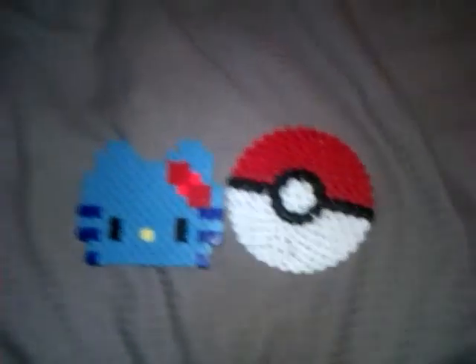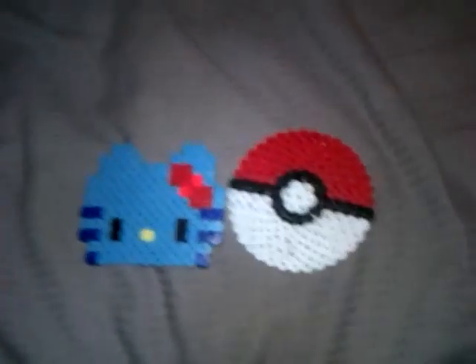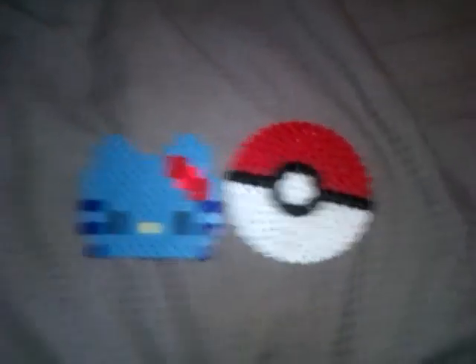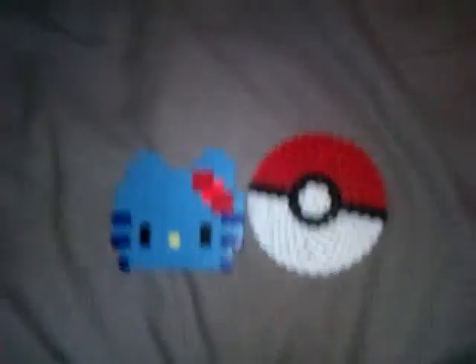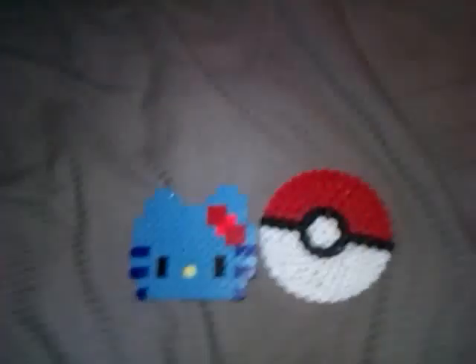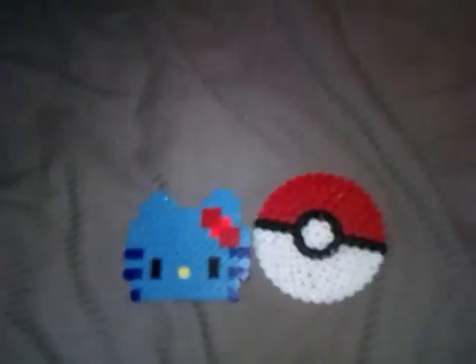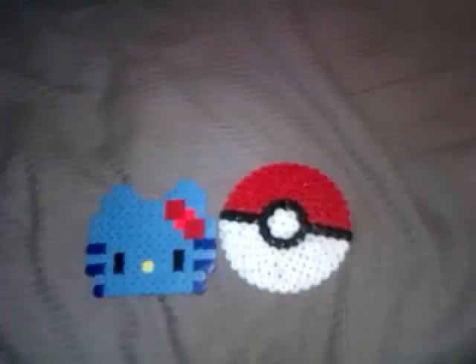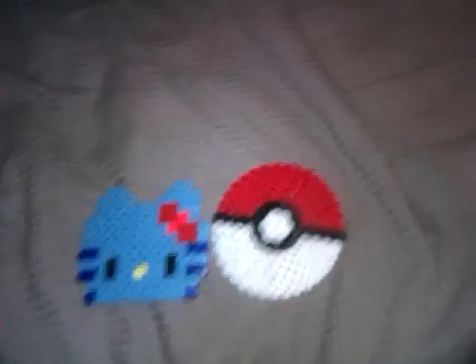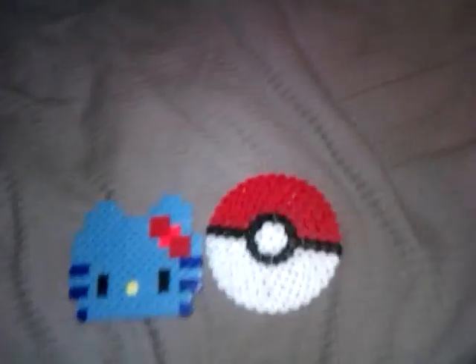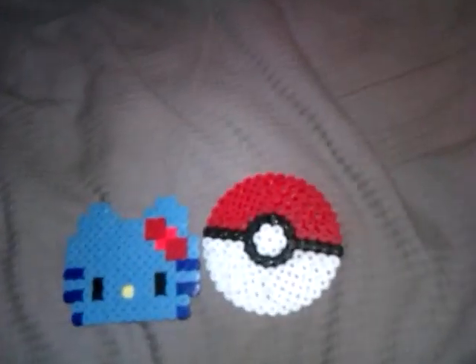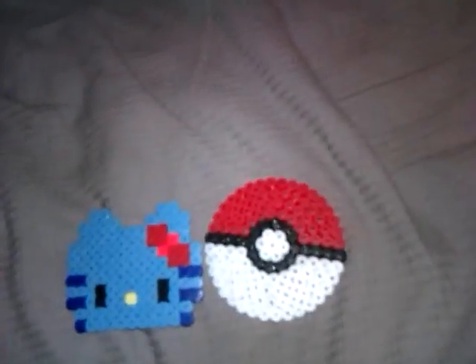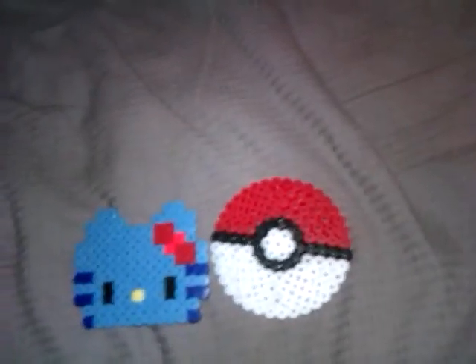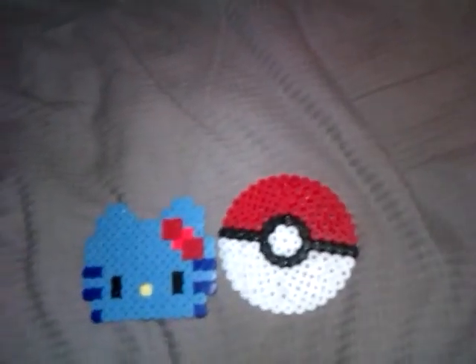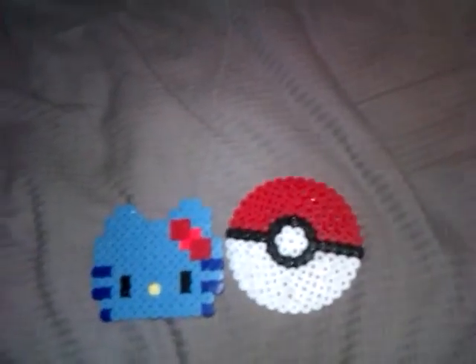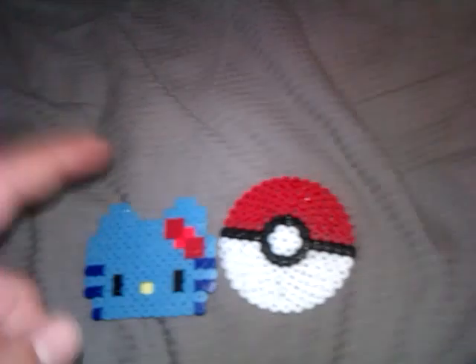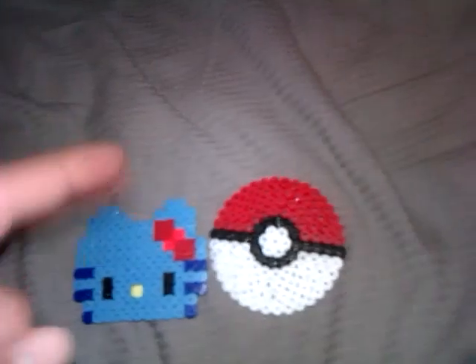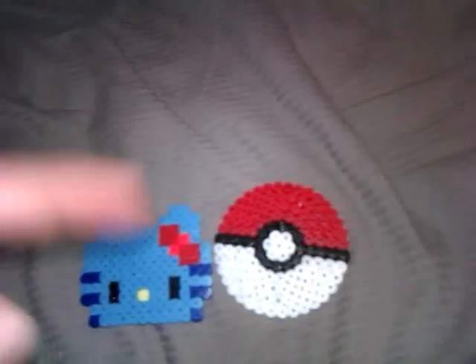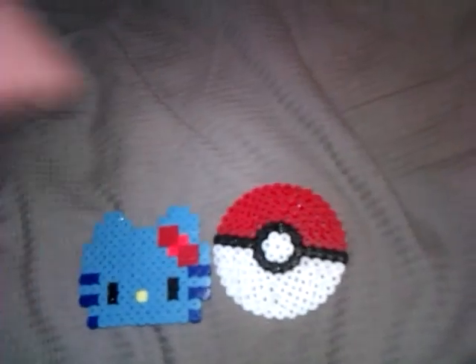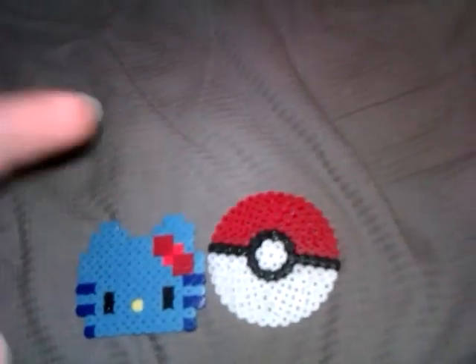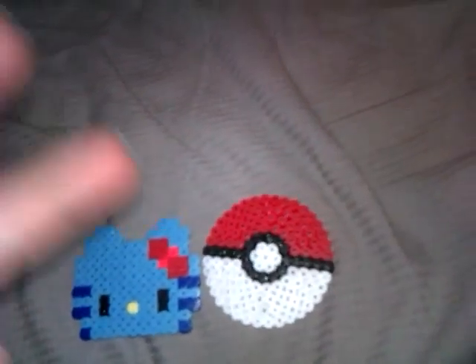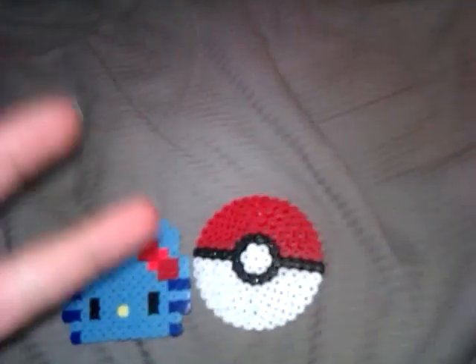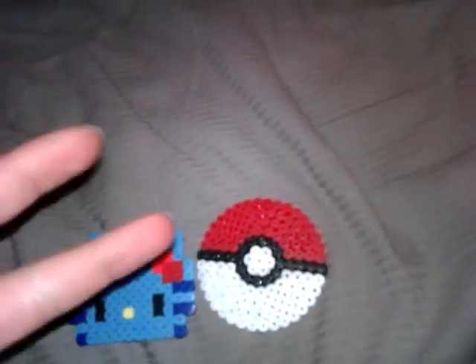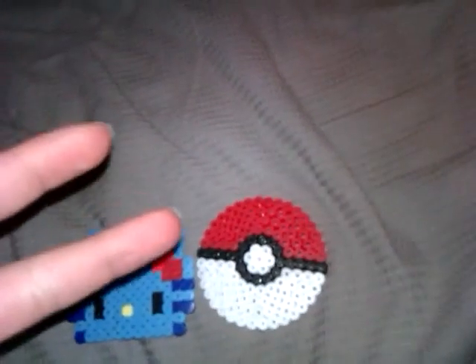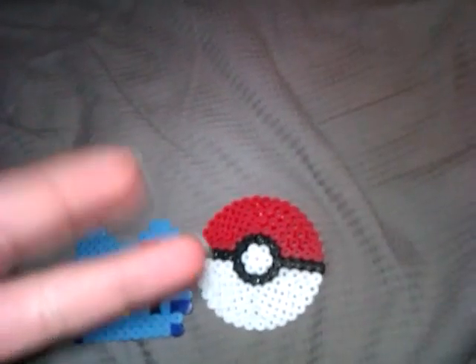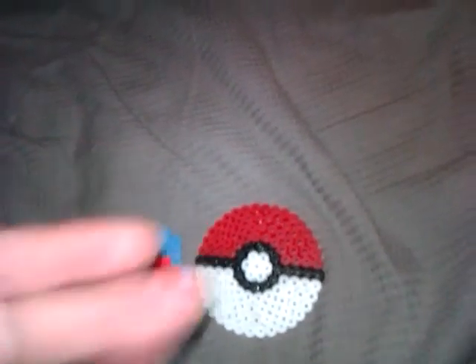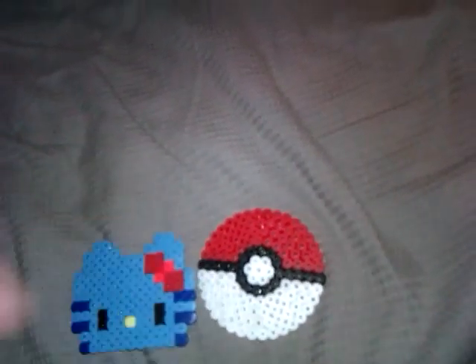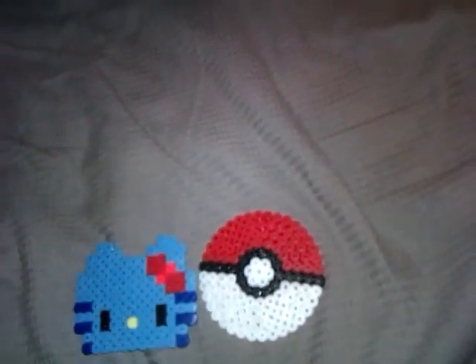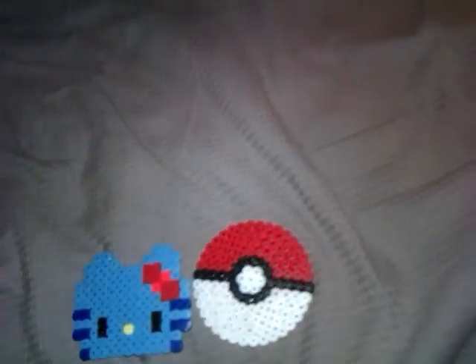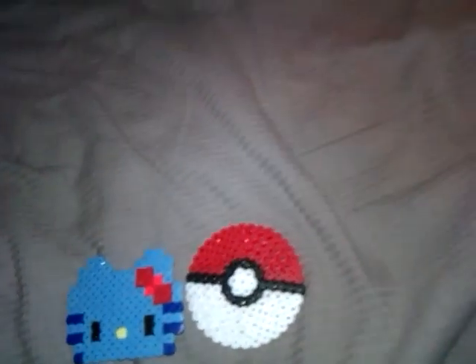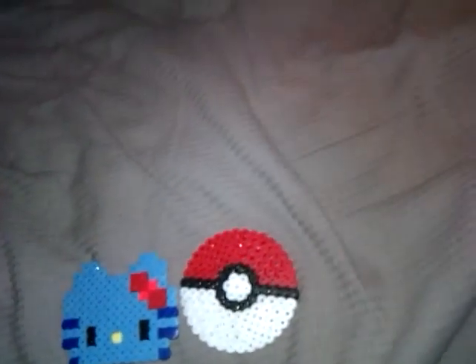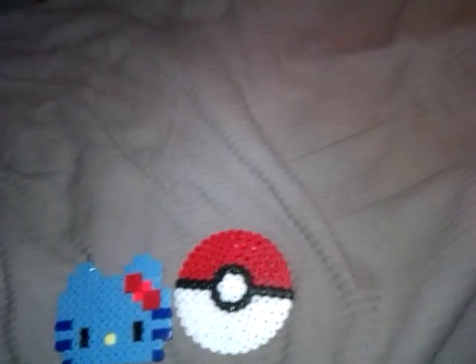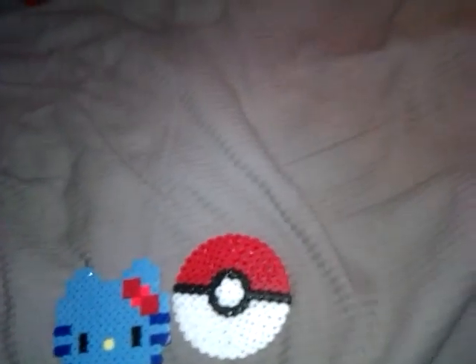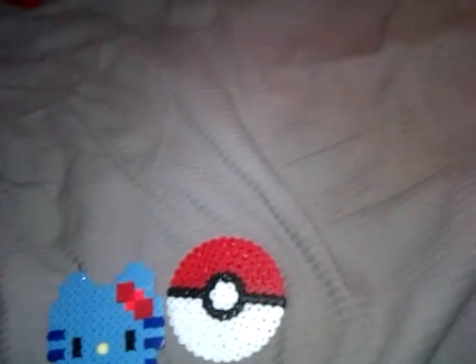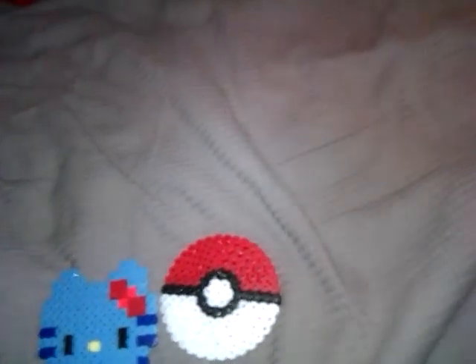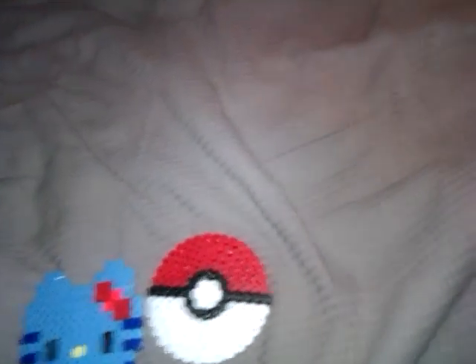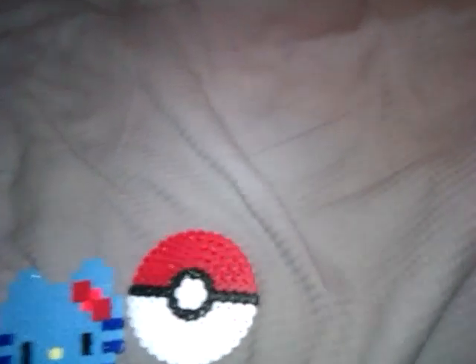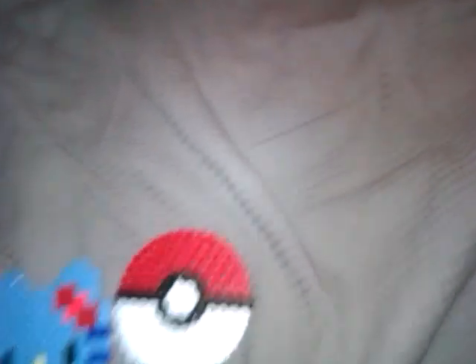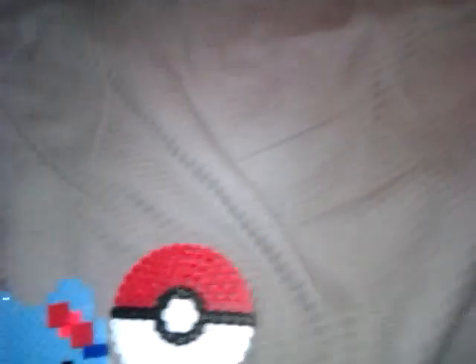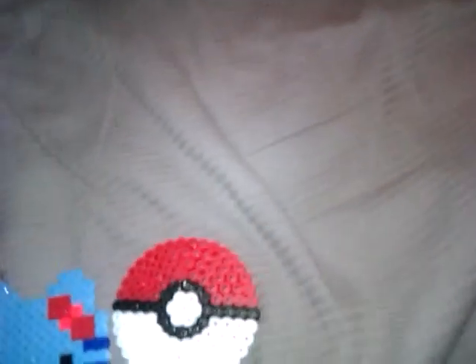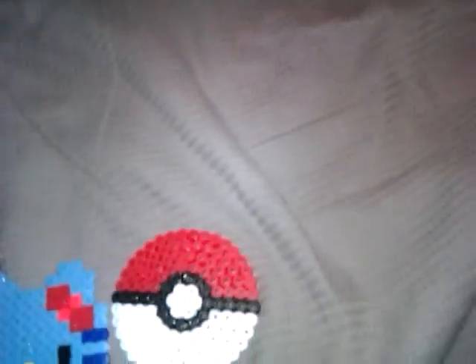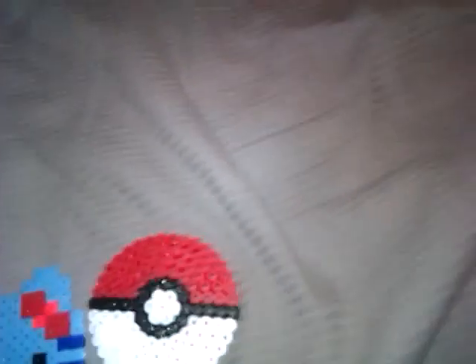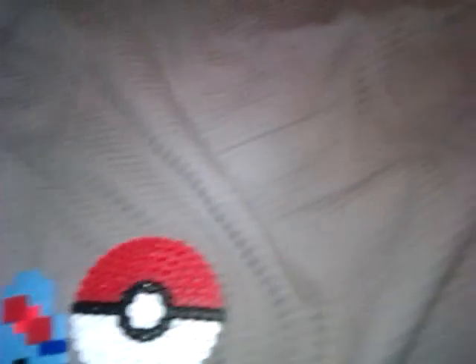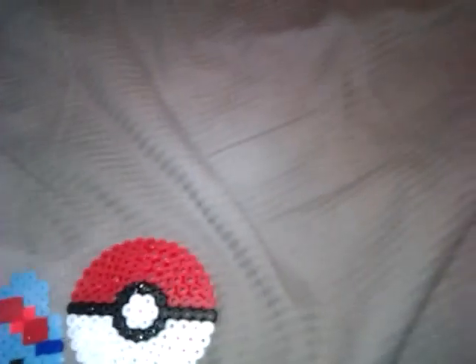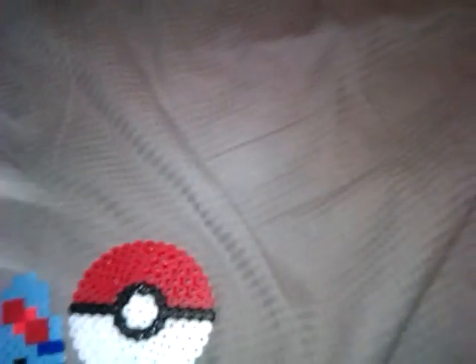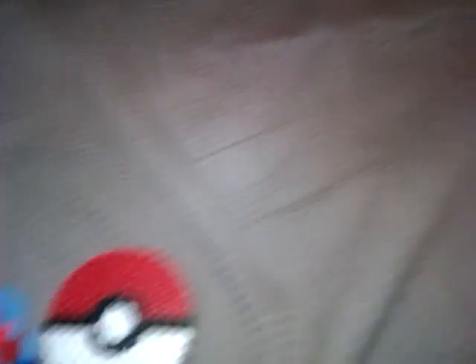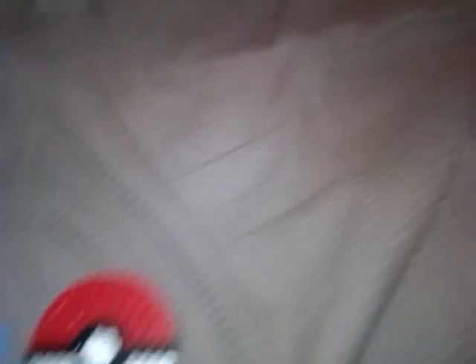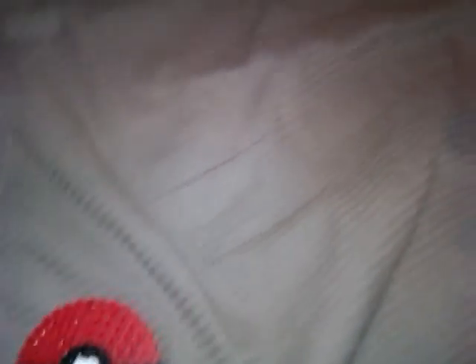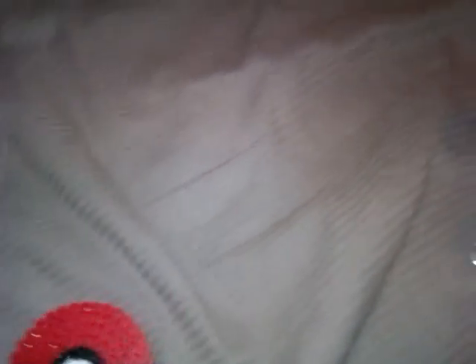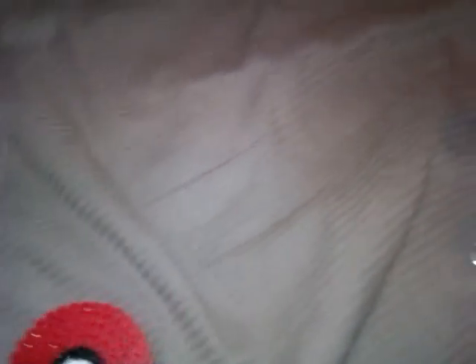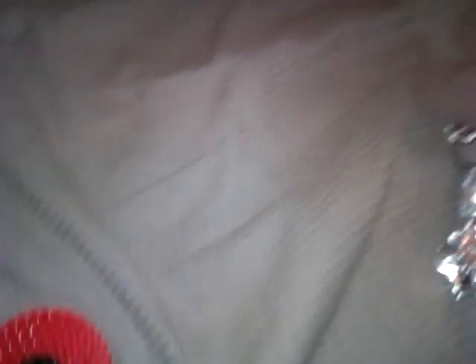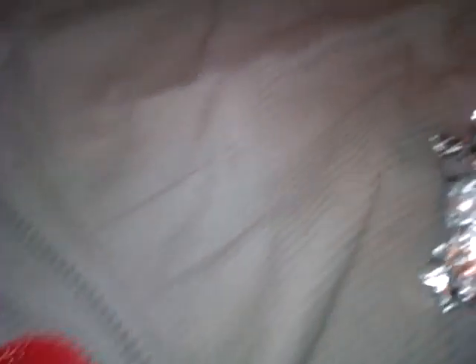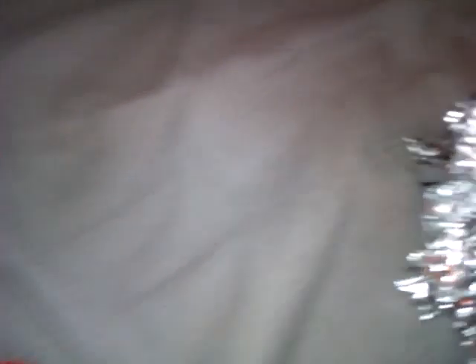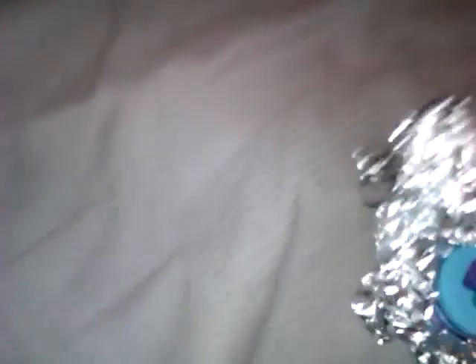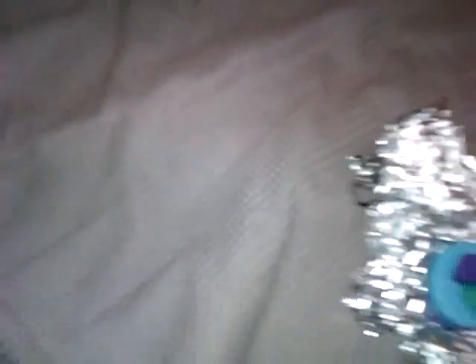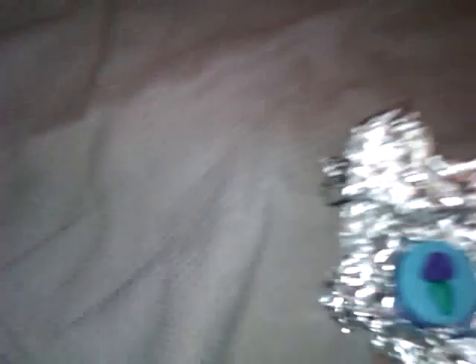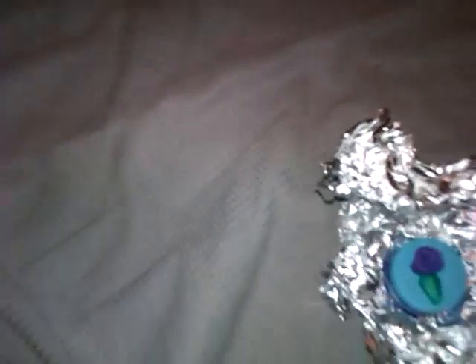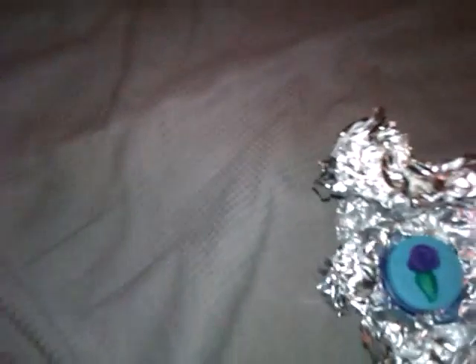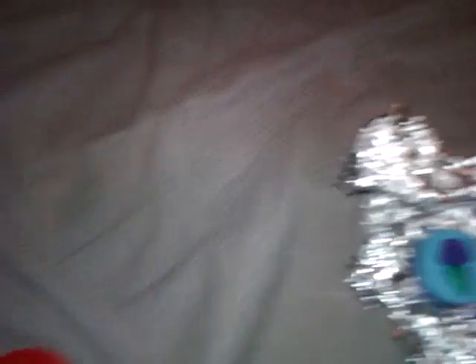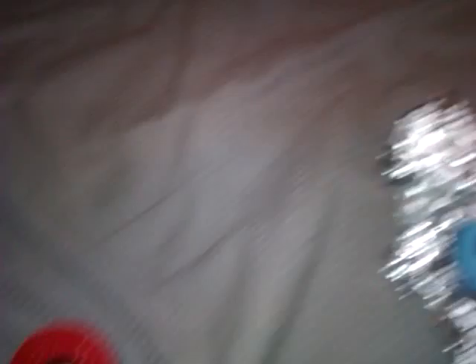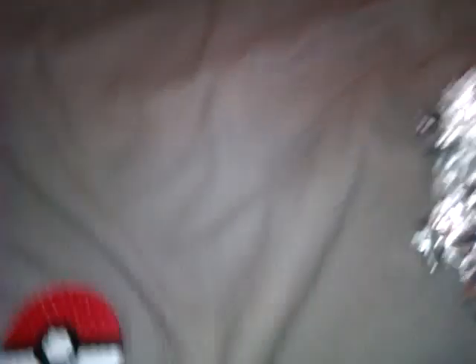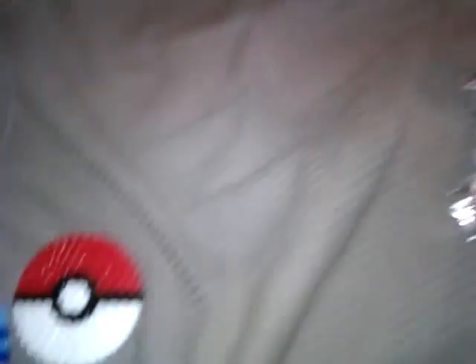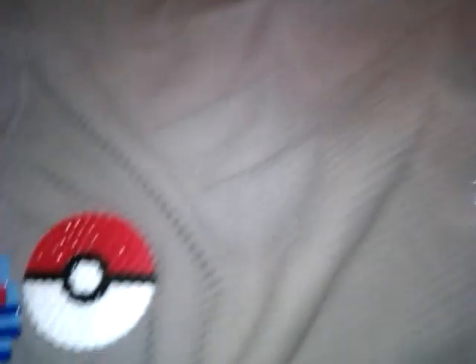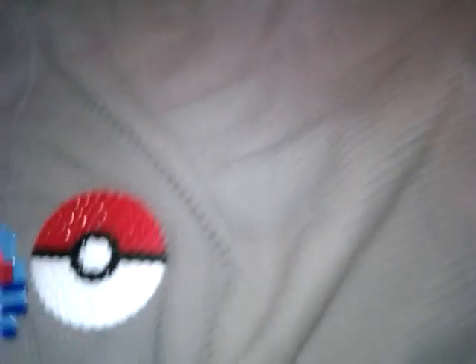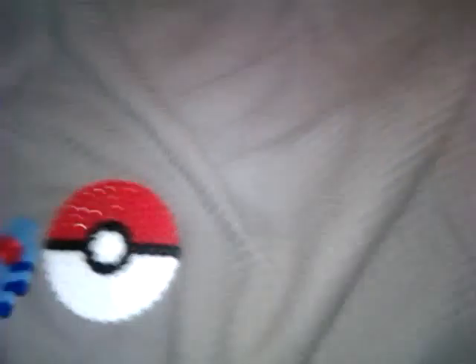I'm going to be making your Gloomy Bear and Game Boy. I don't know if you want your Game Boy in blue or not, so I think I'm going to do it in green.